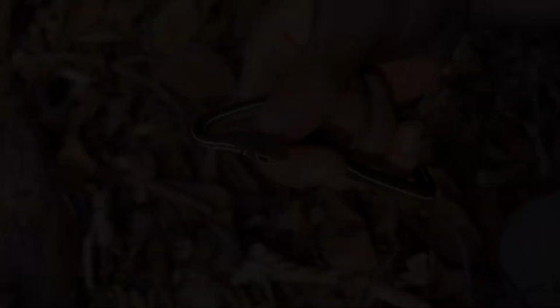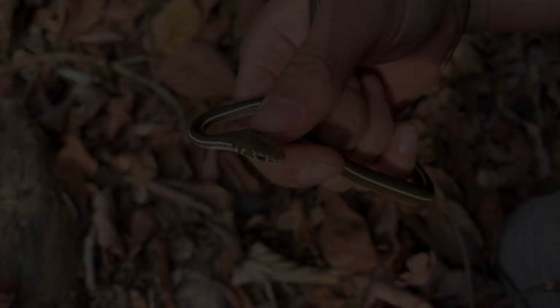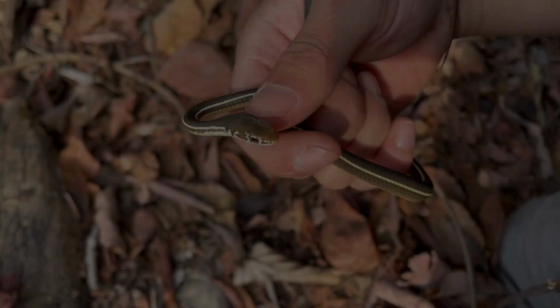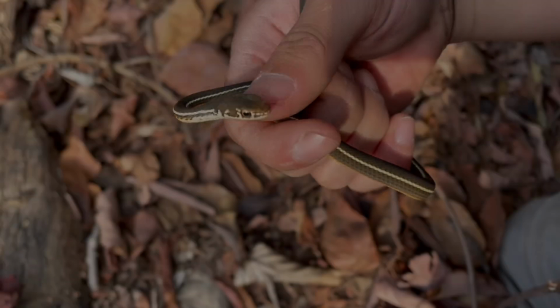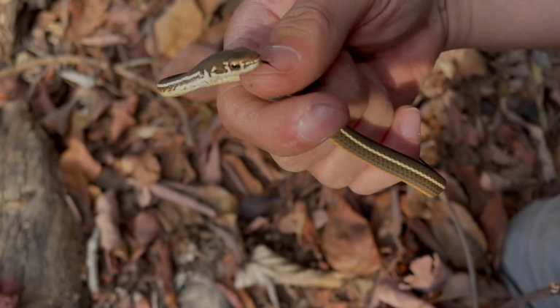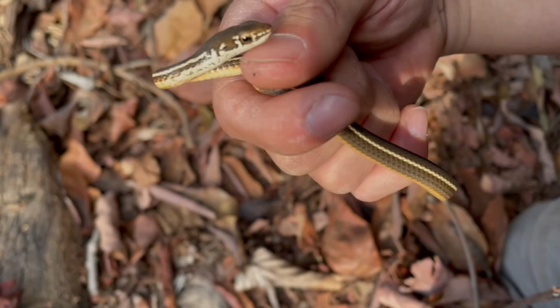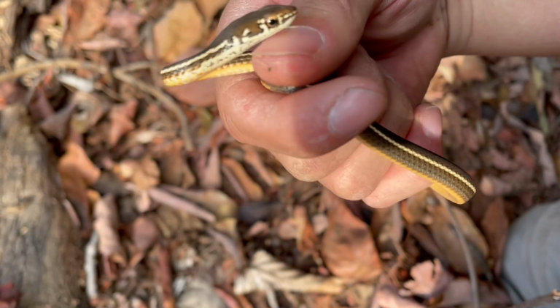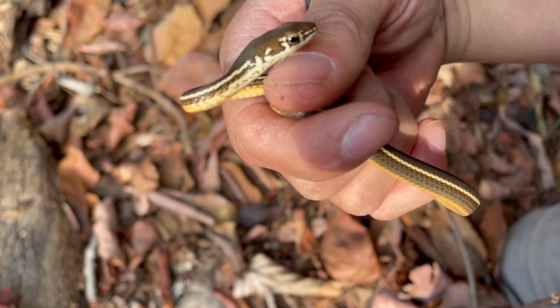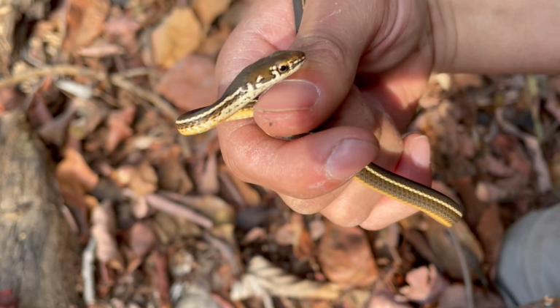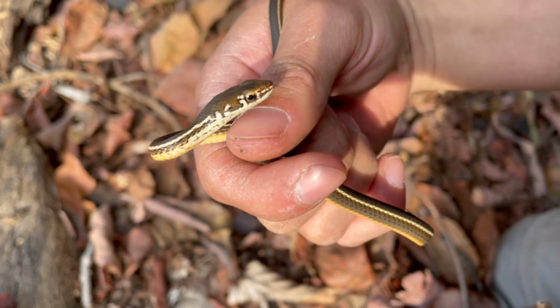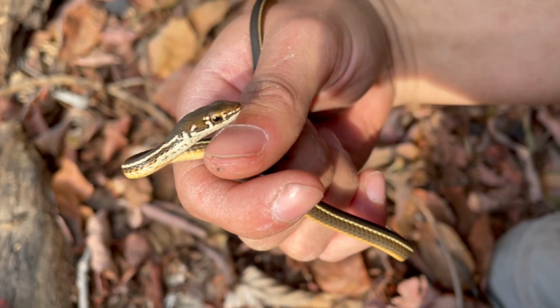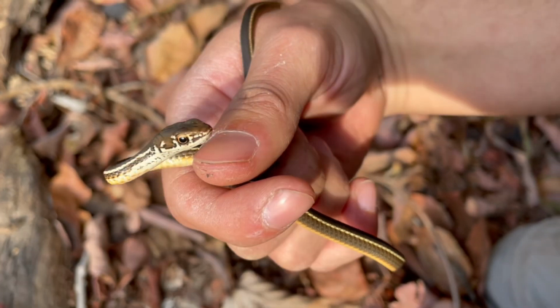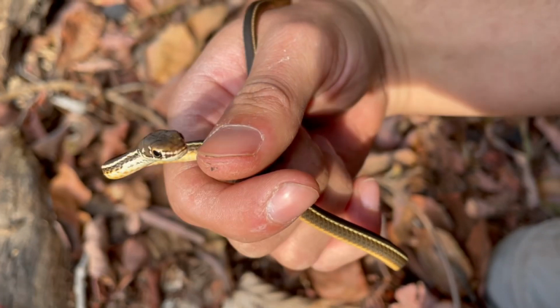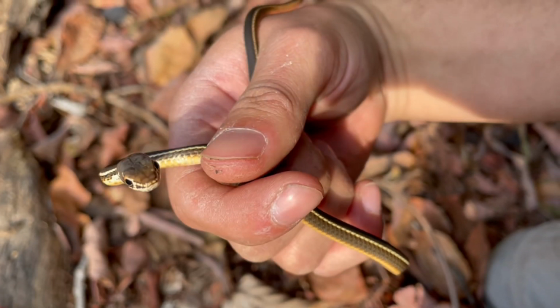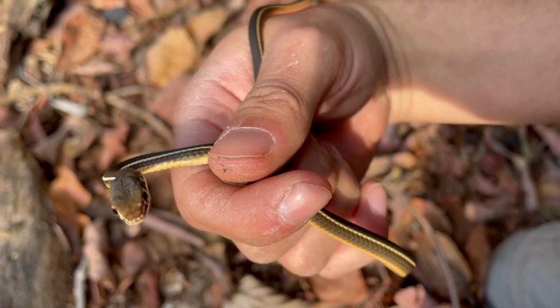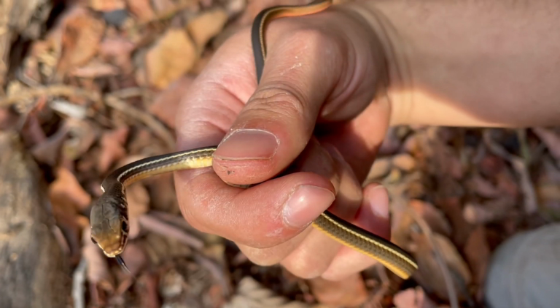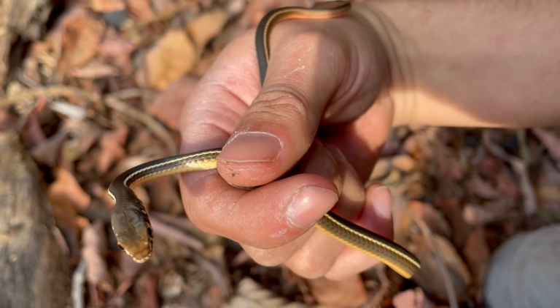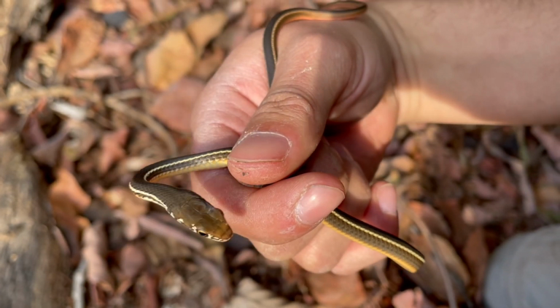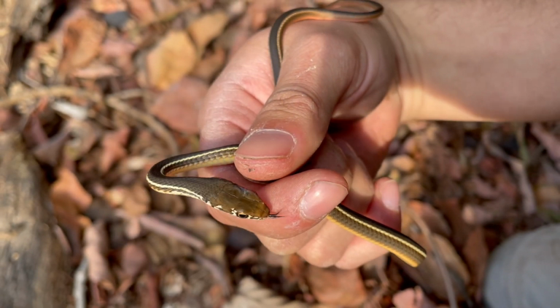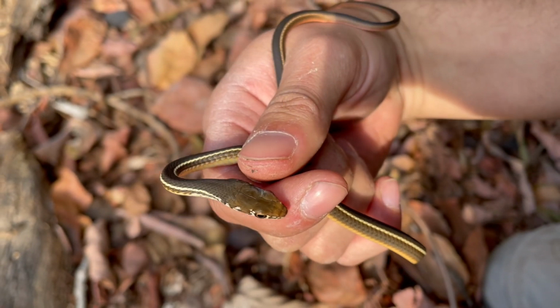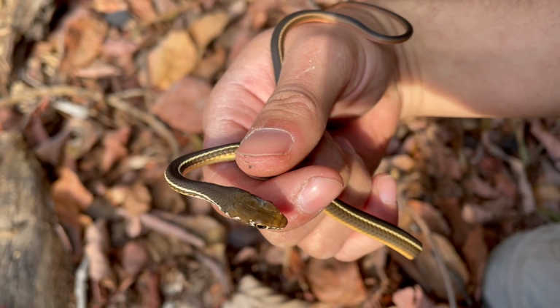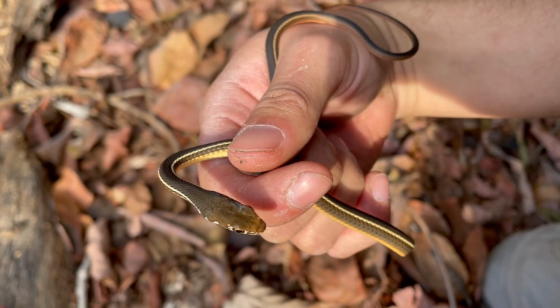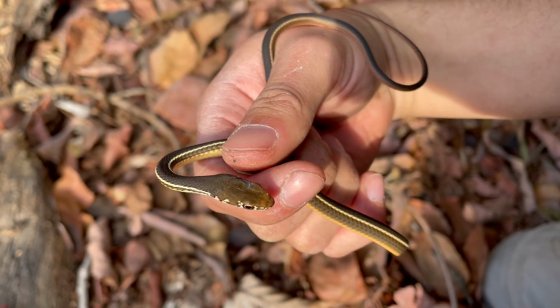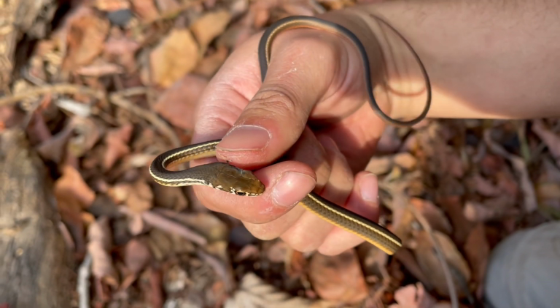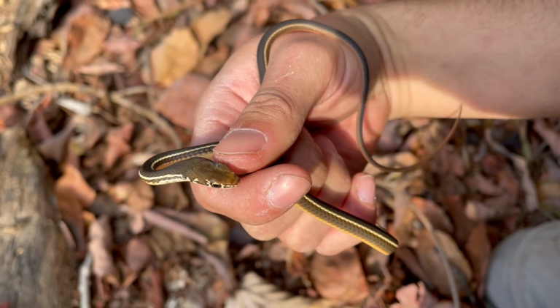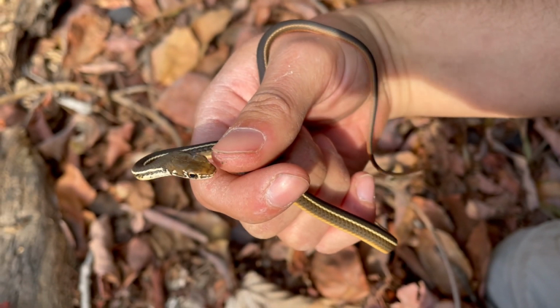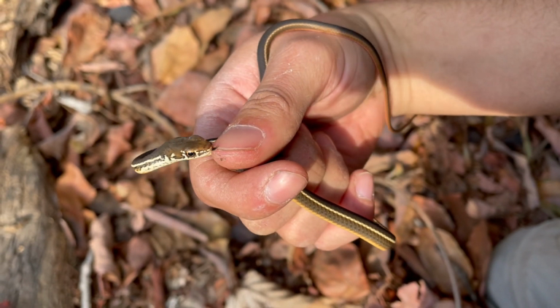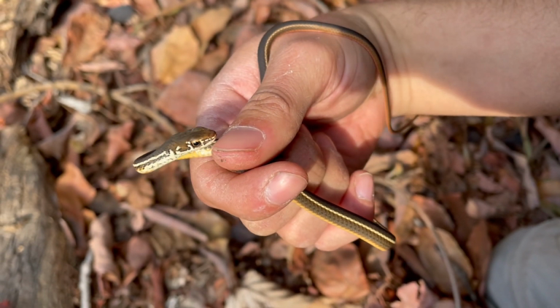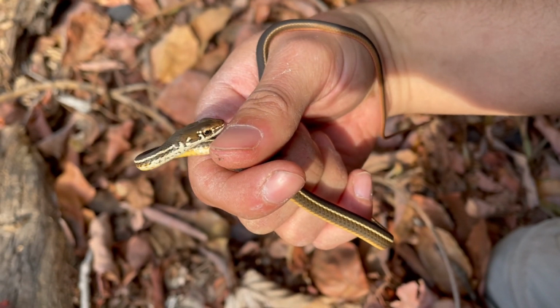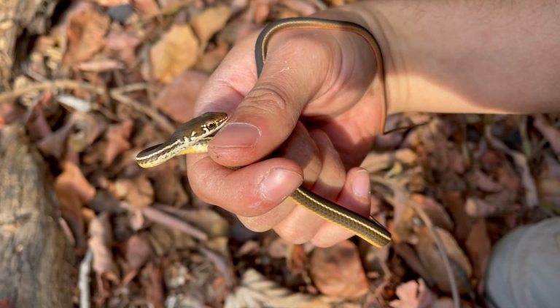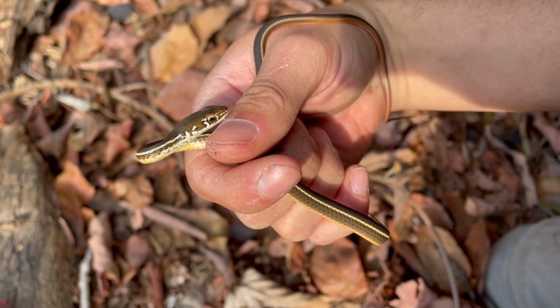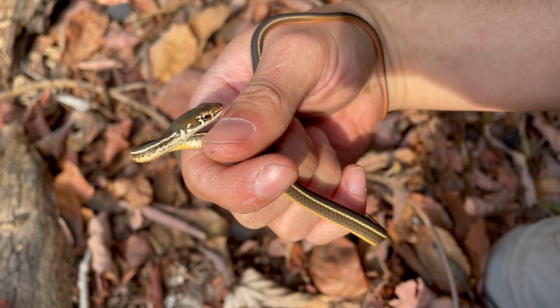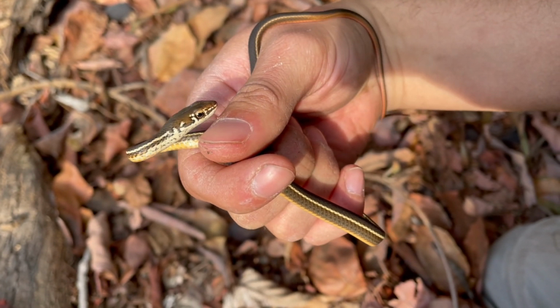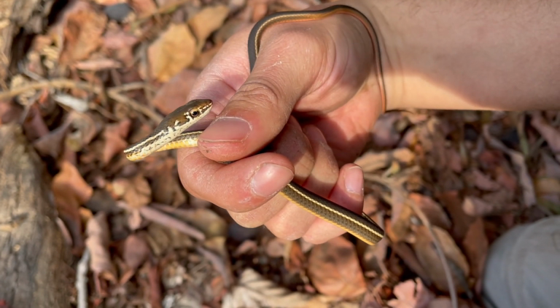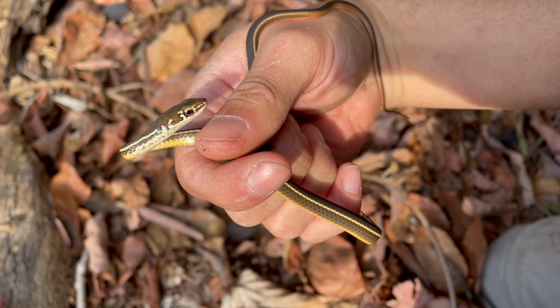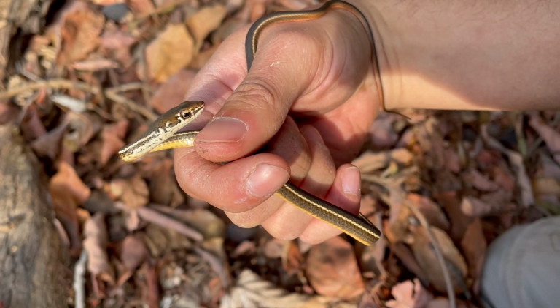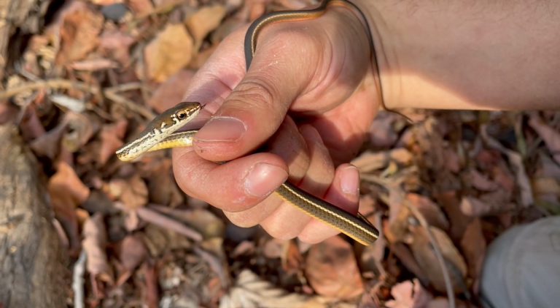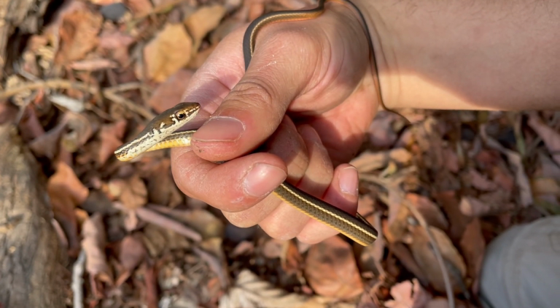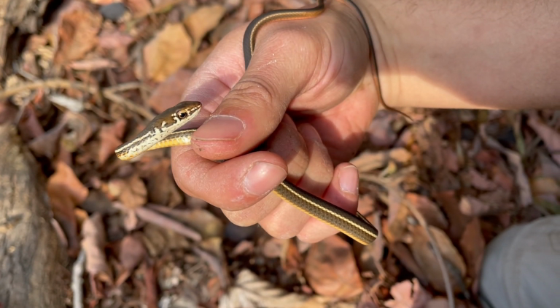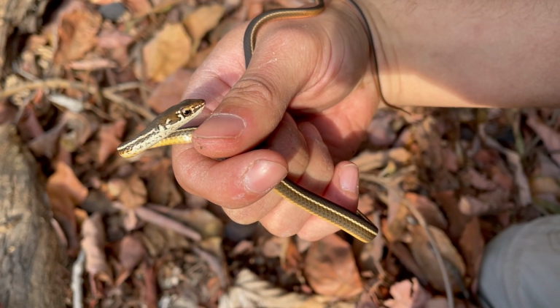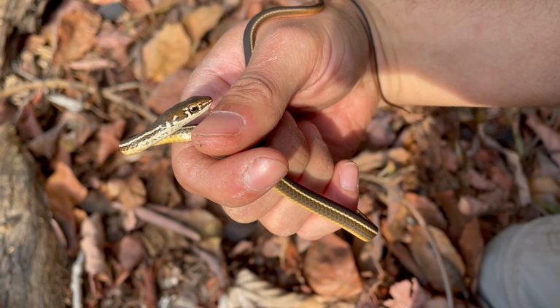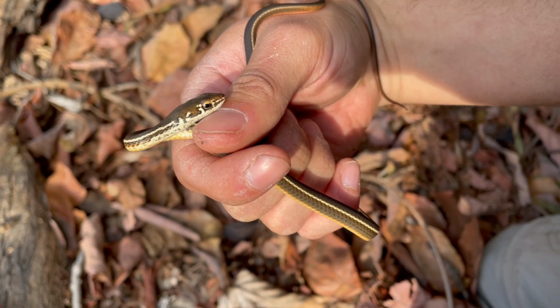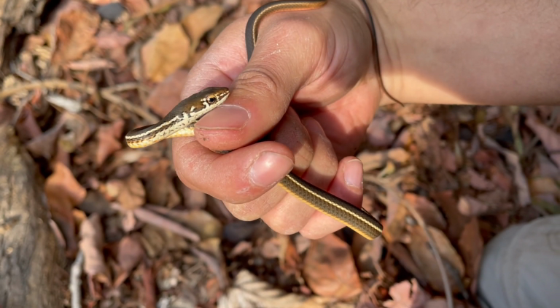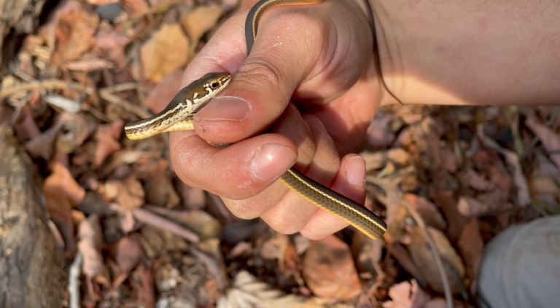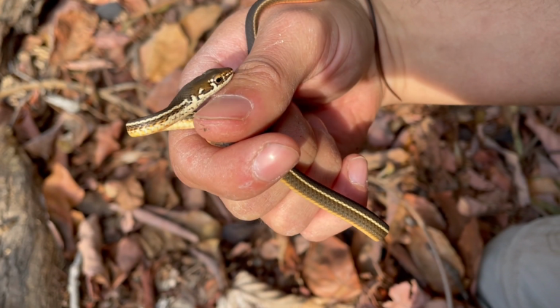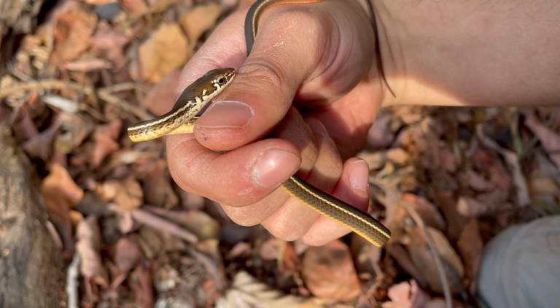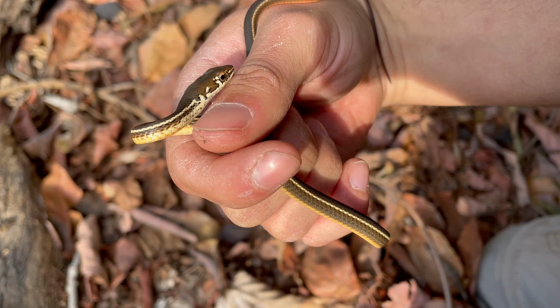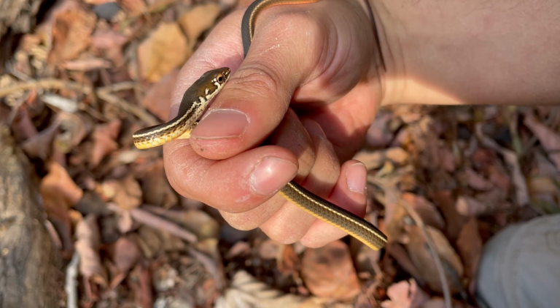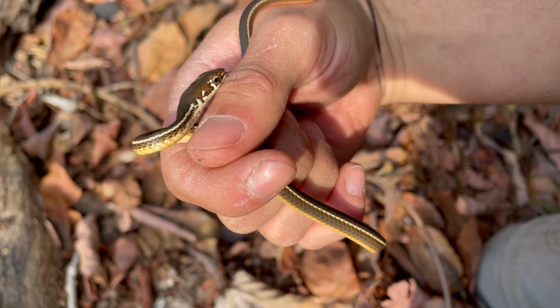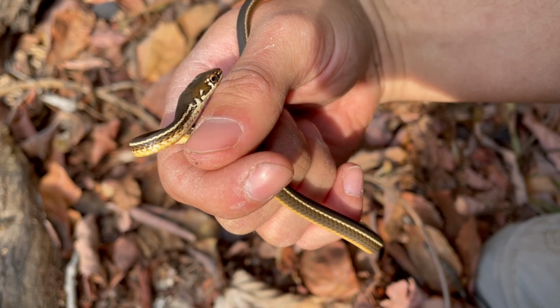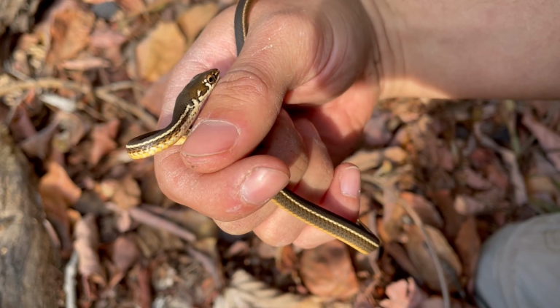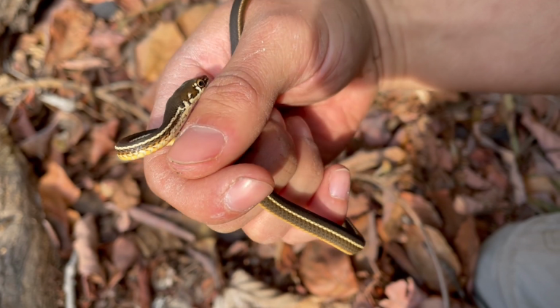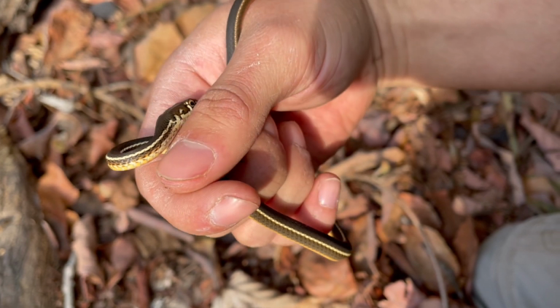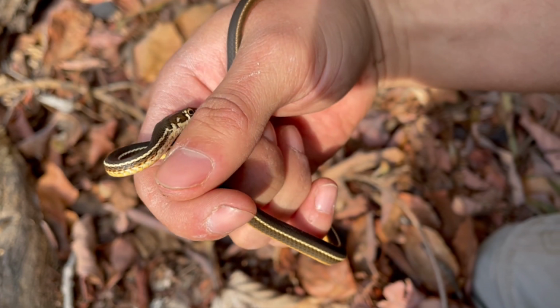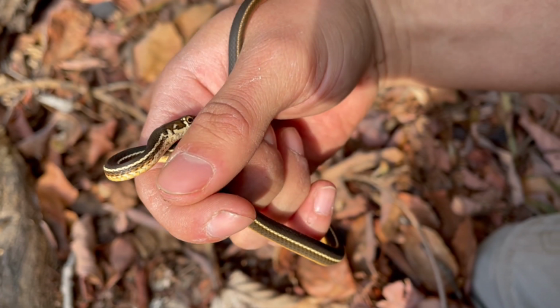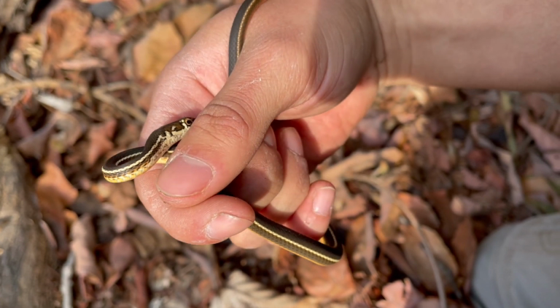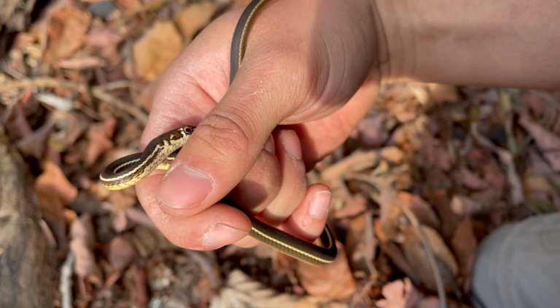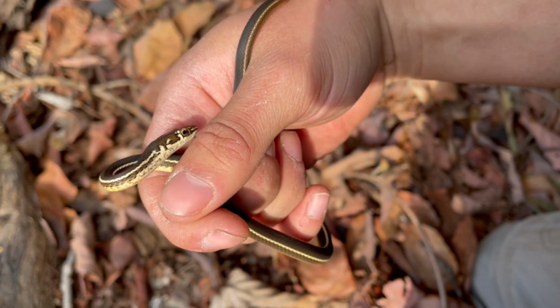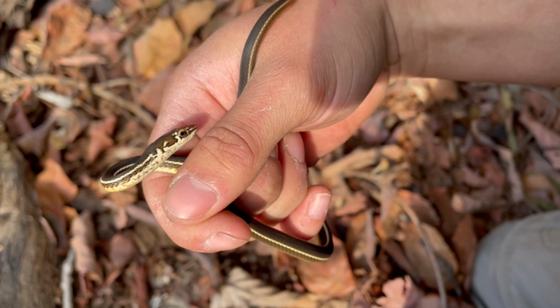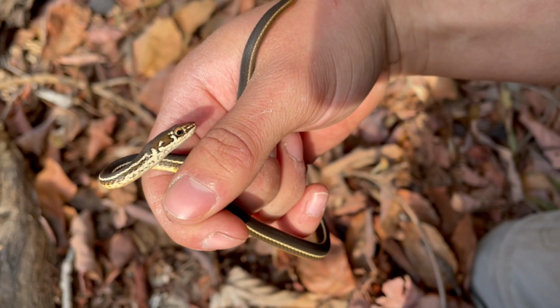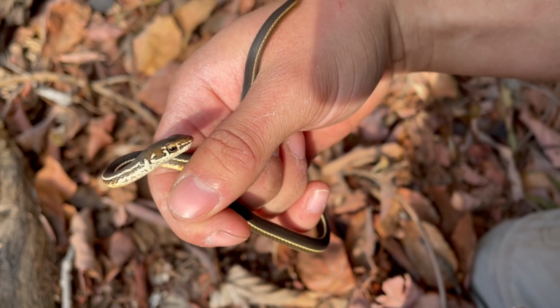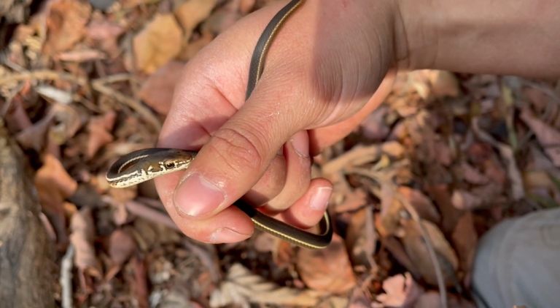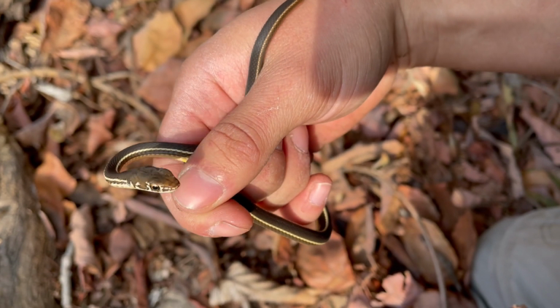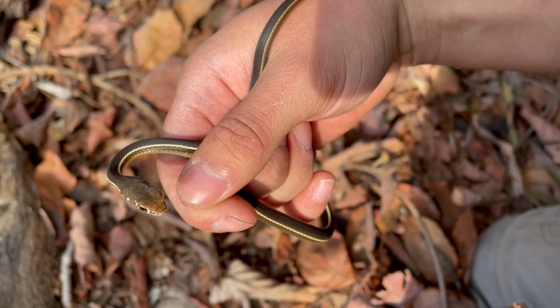Hey animal enthusiasts and pet hobbyists, it's Joel here and today we're going to go over one of the fastest snakes in California. Let's get into it.